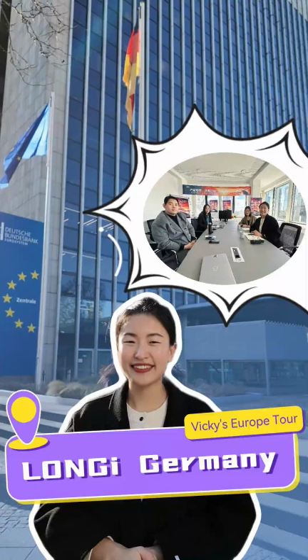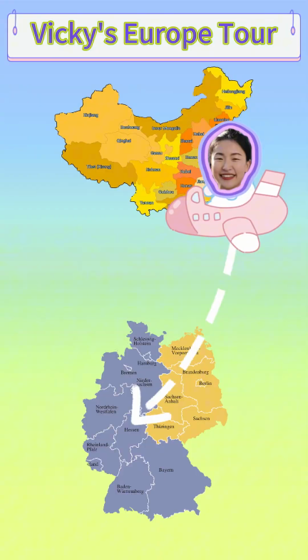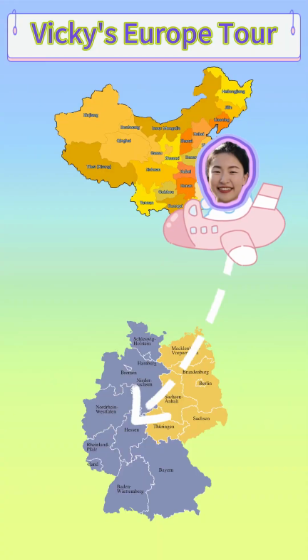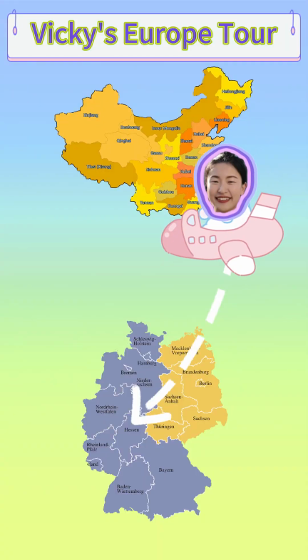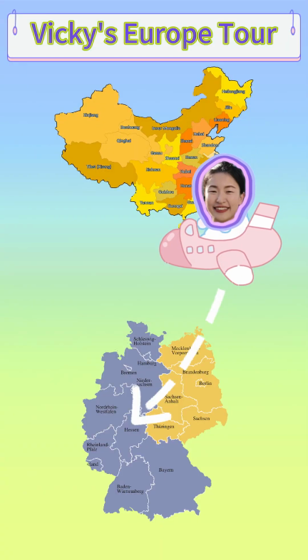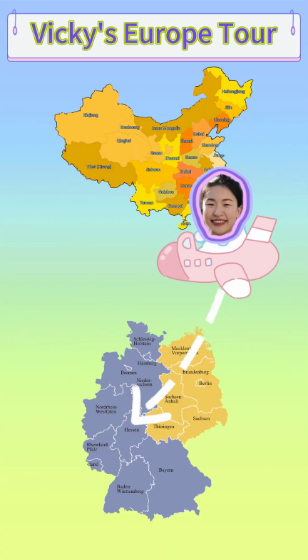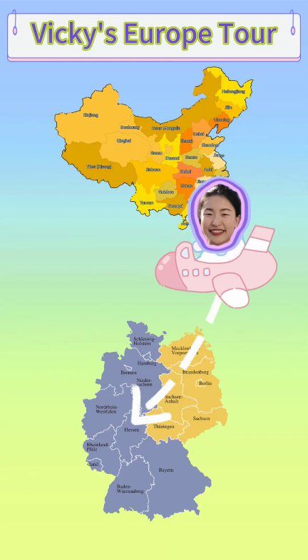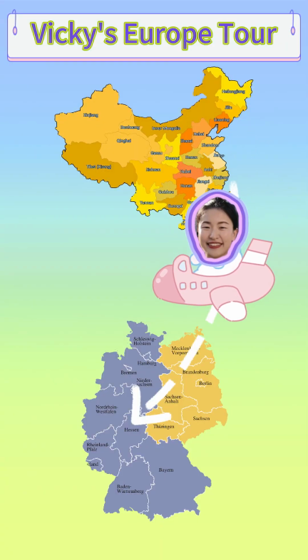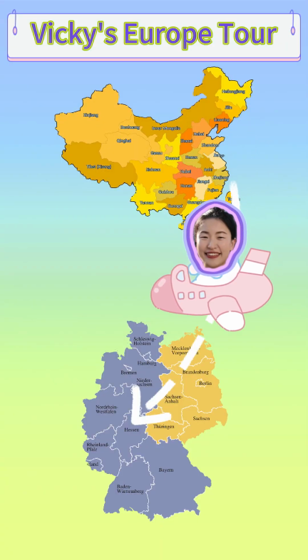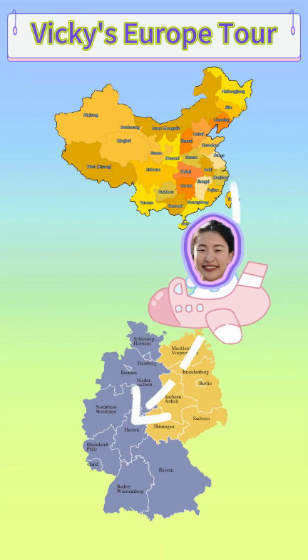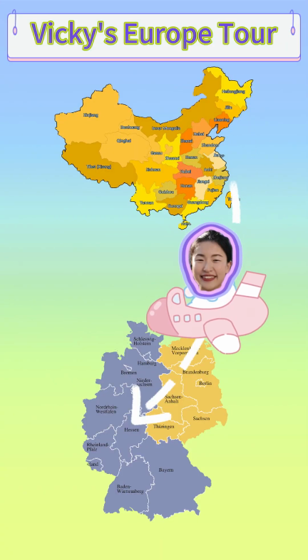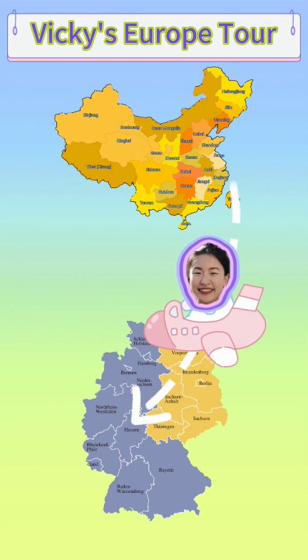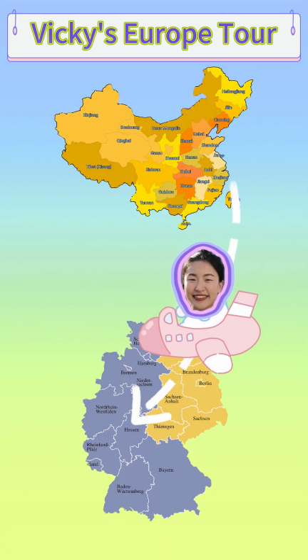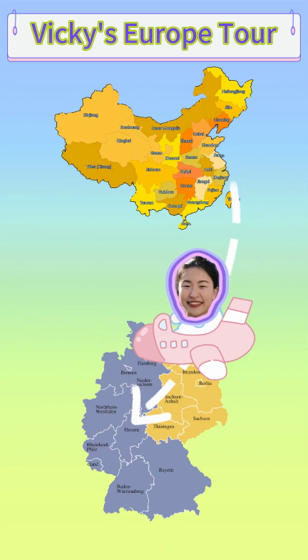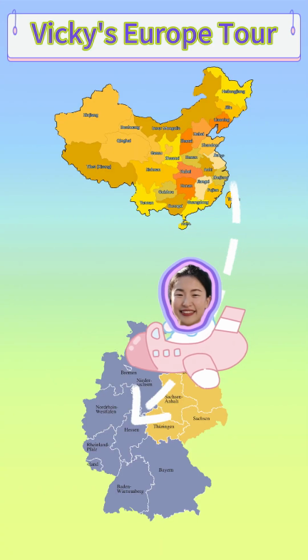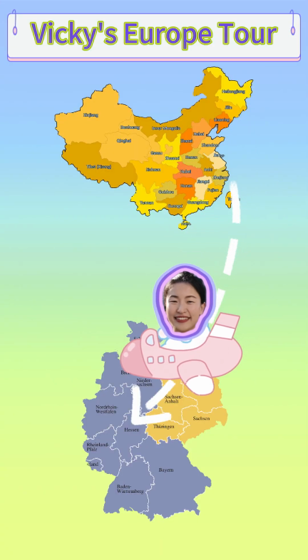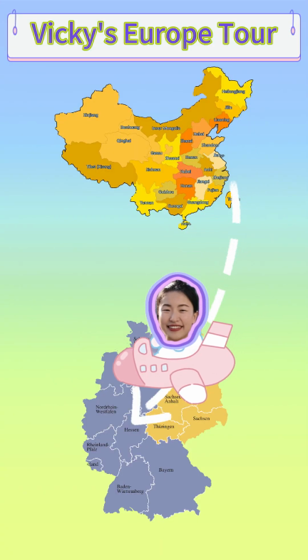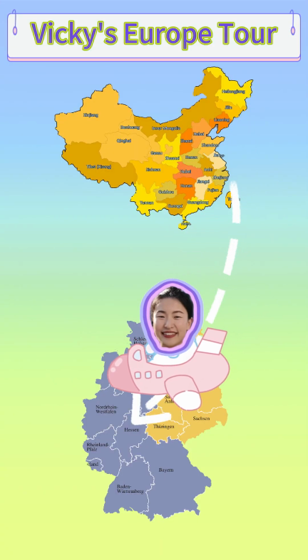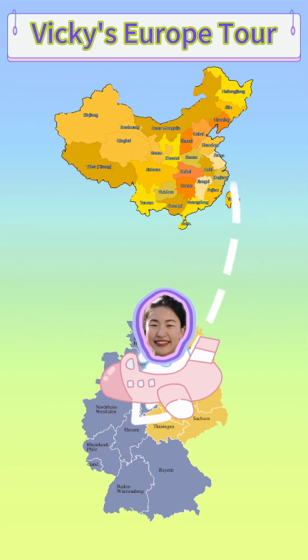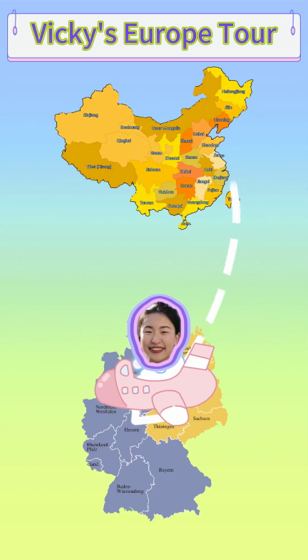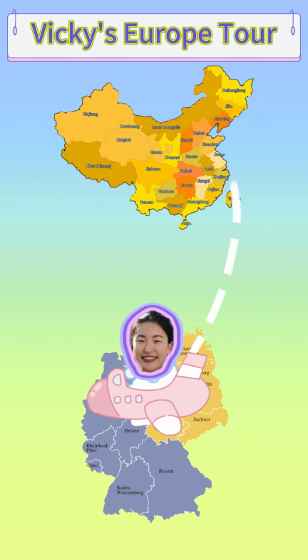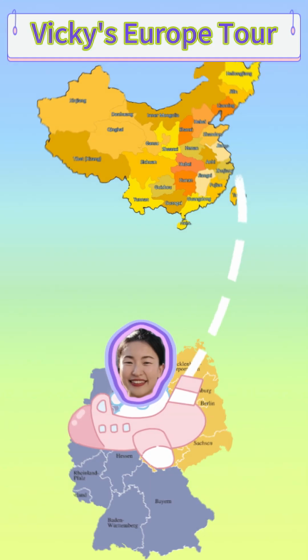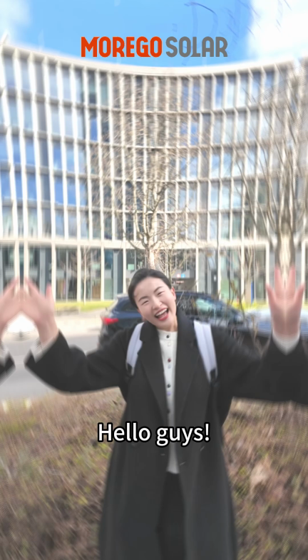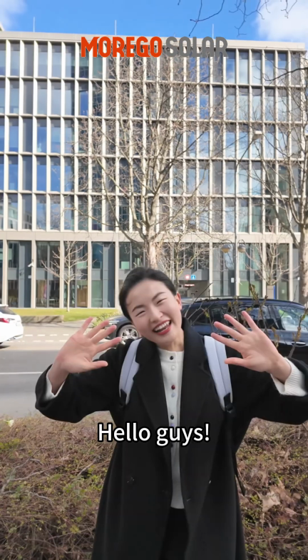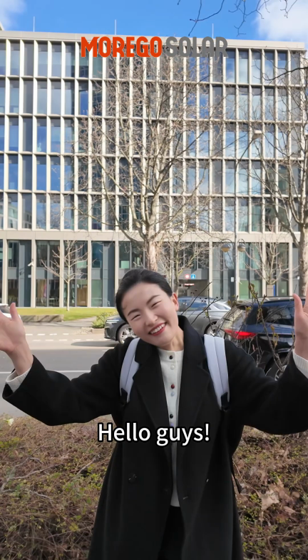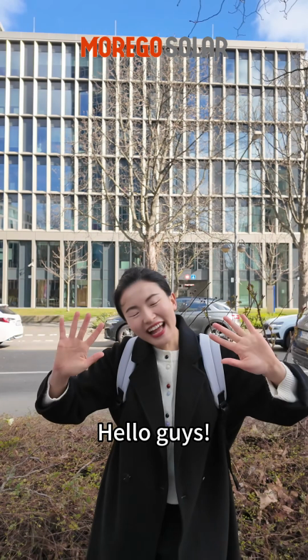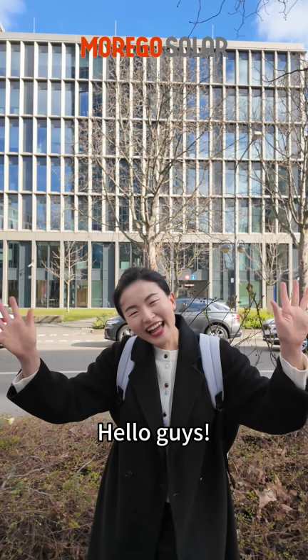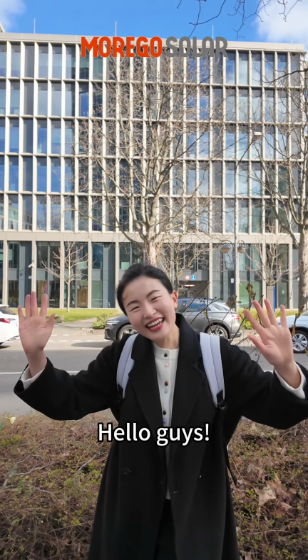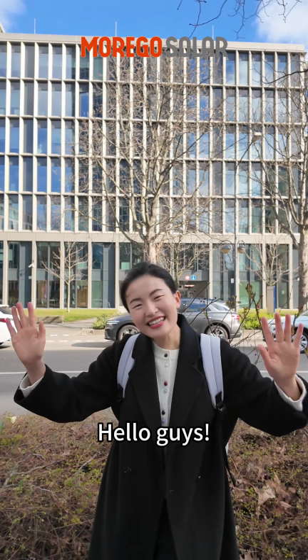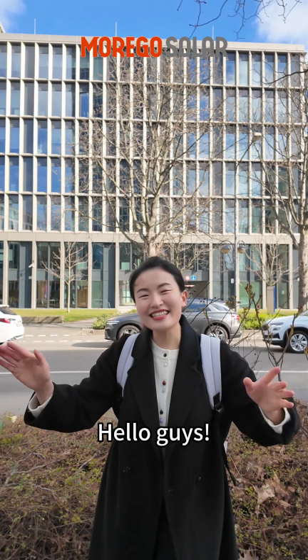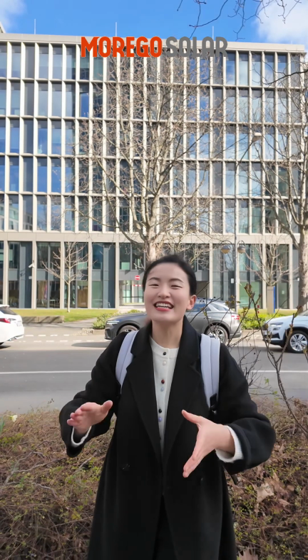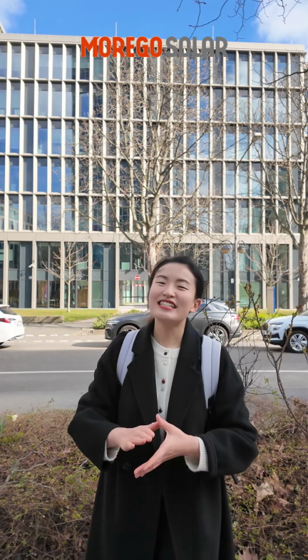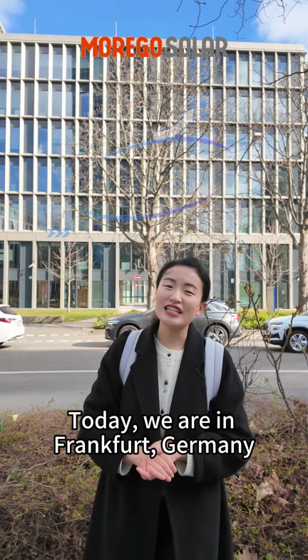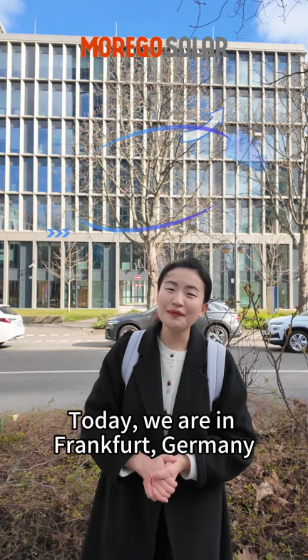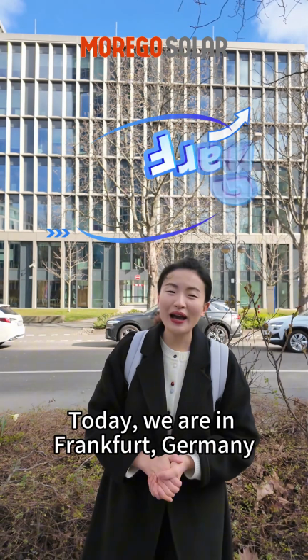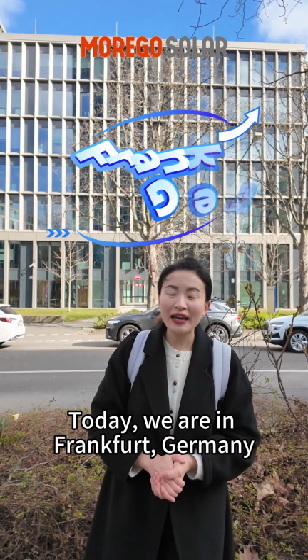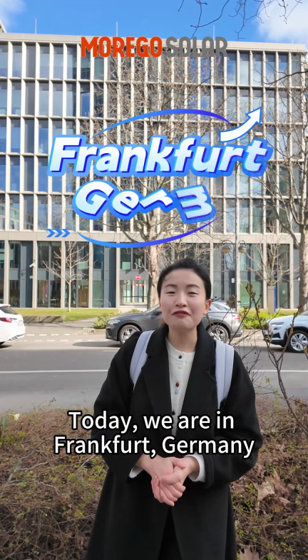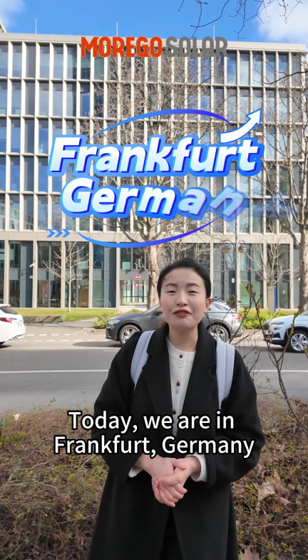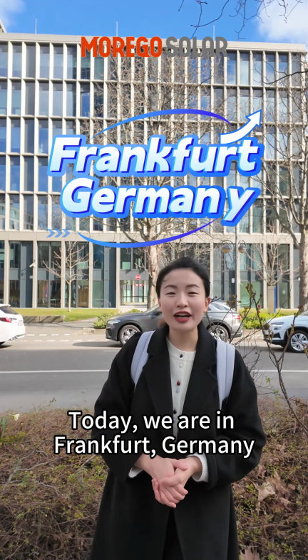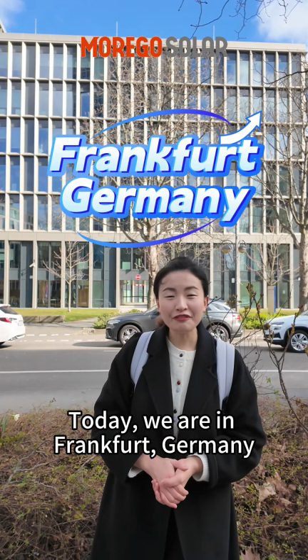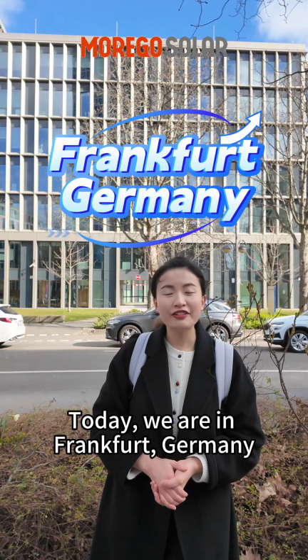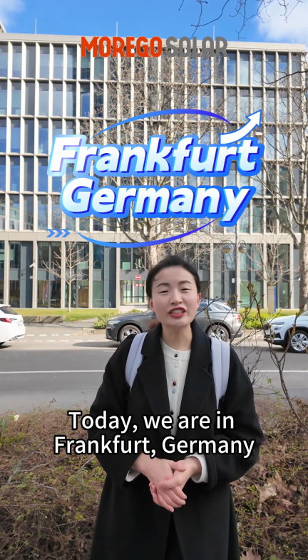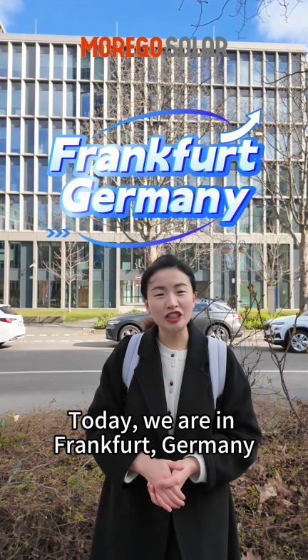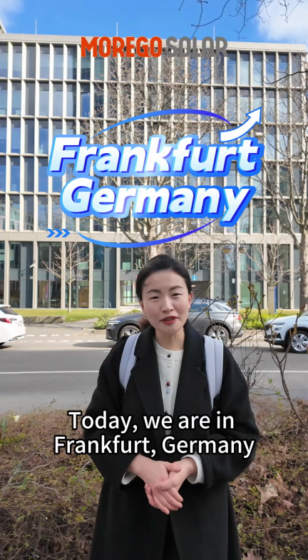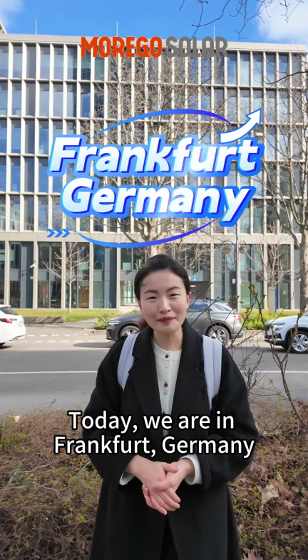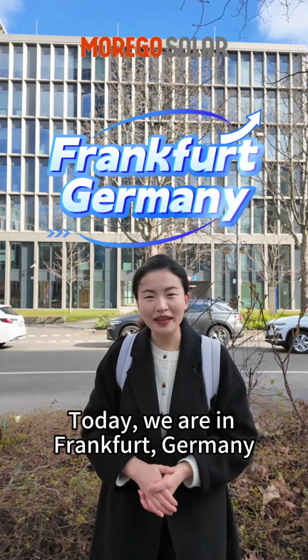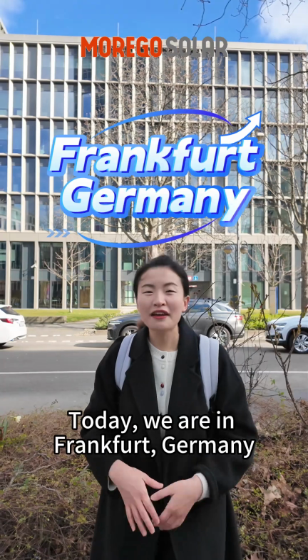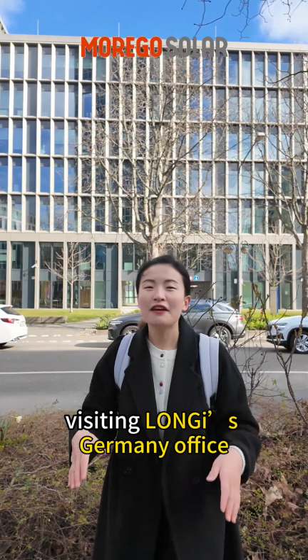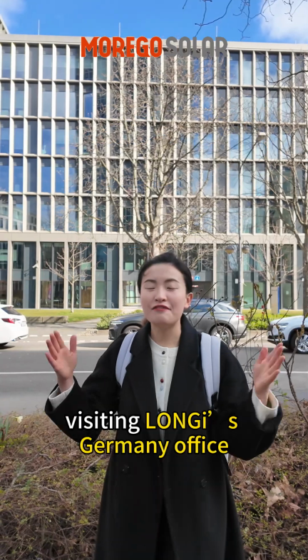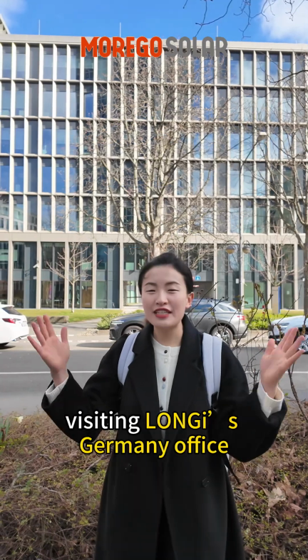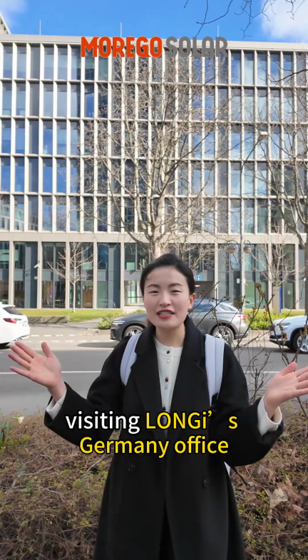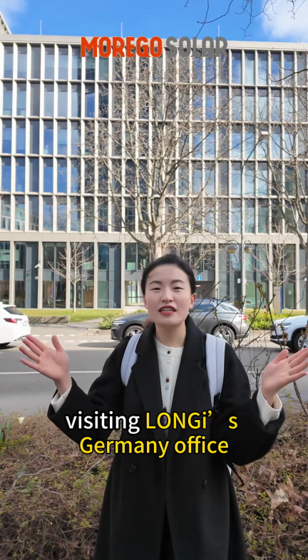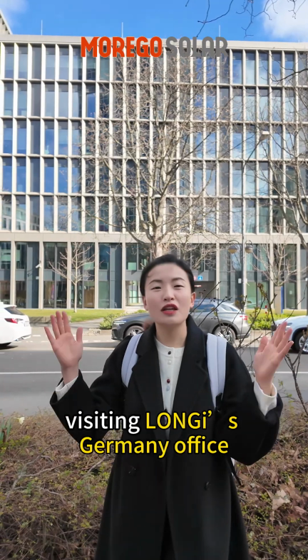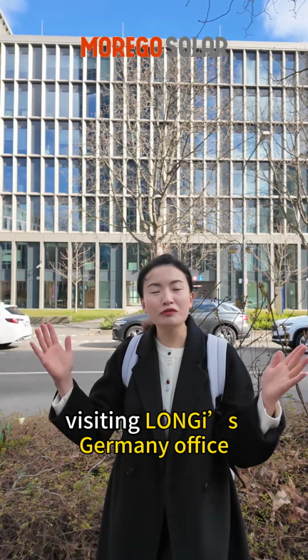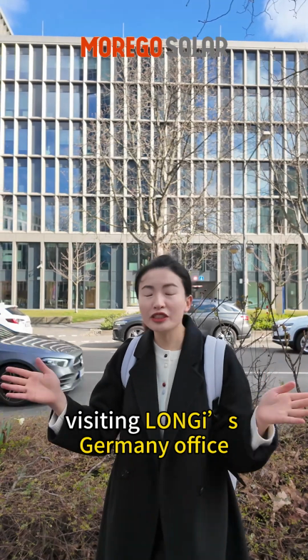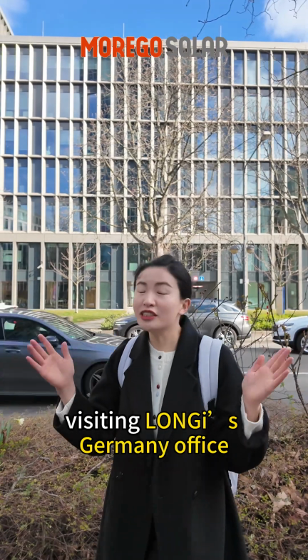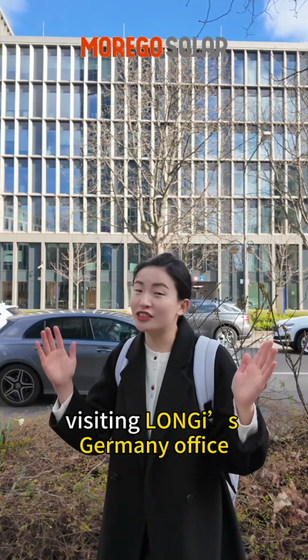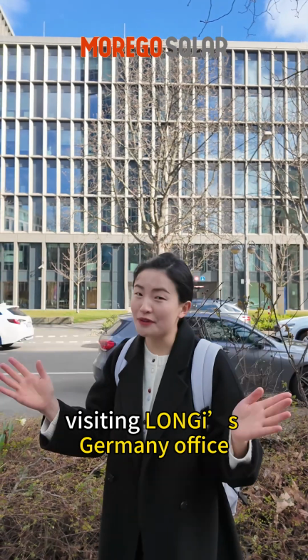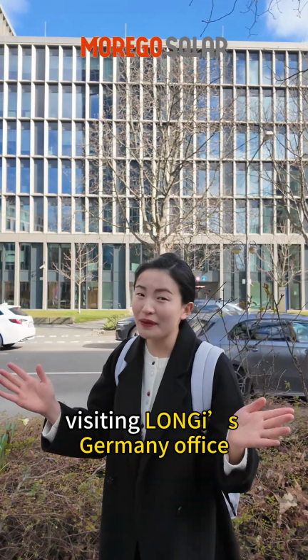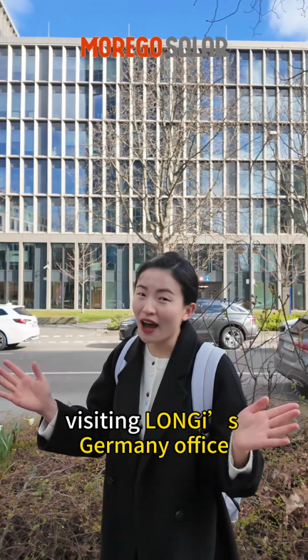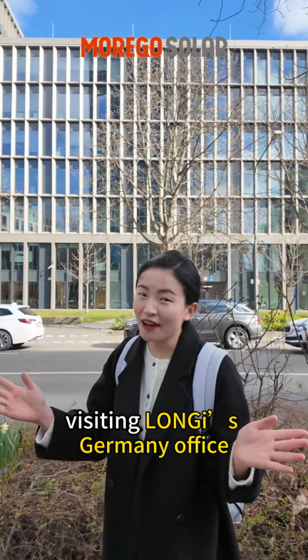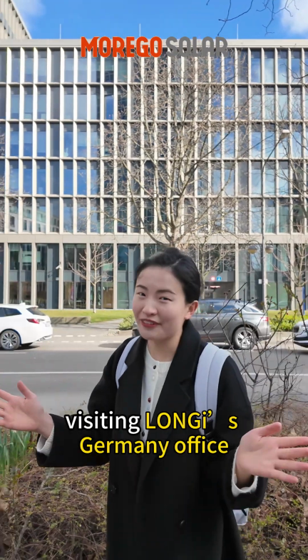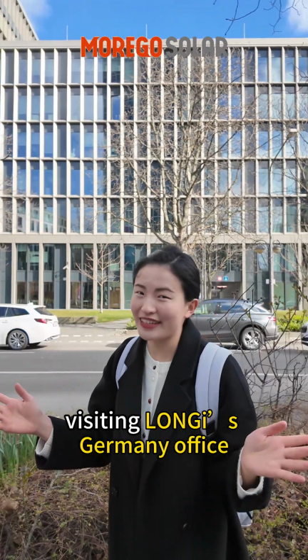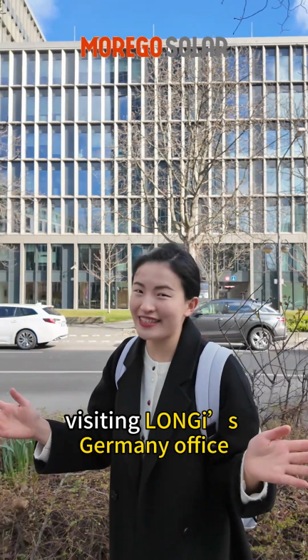Hello guys! Today we are in Frankfurt, Germany. It is actually Longji's Germany office.